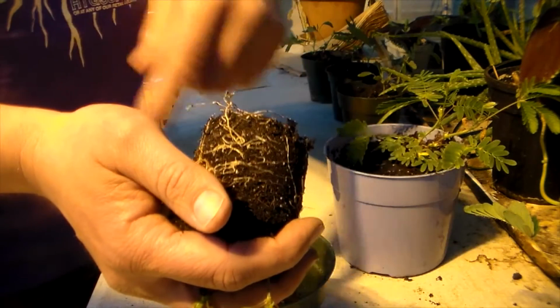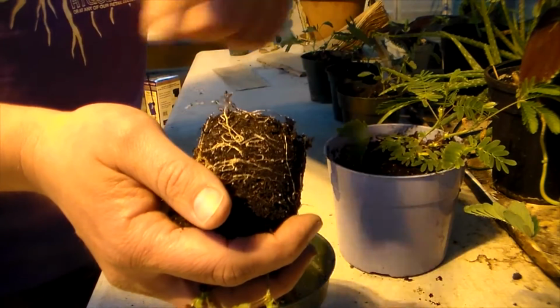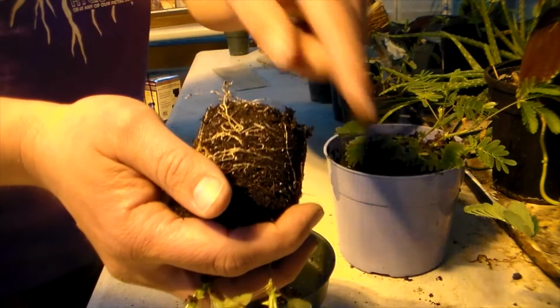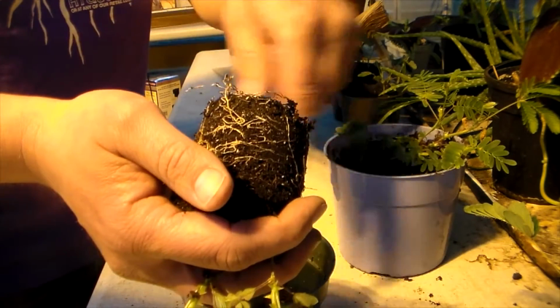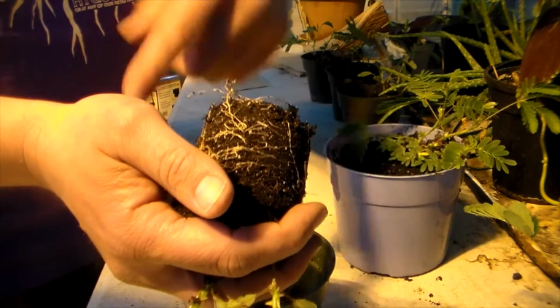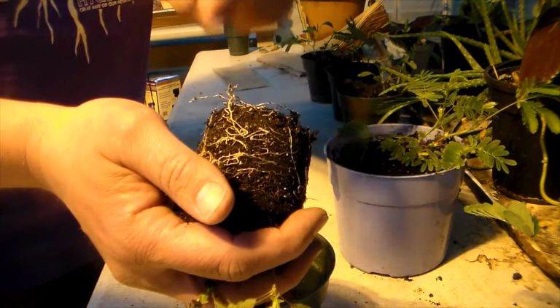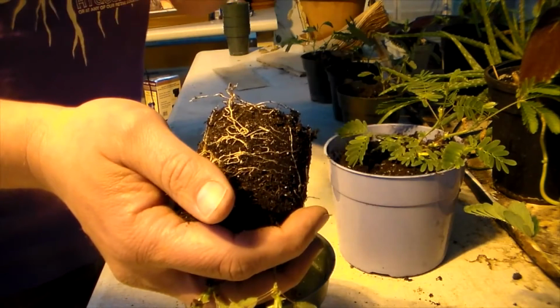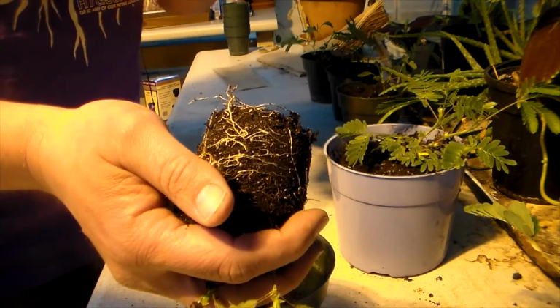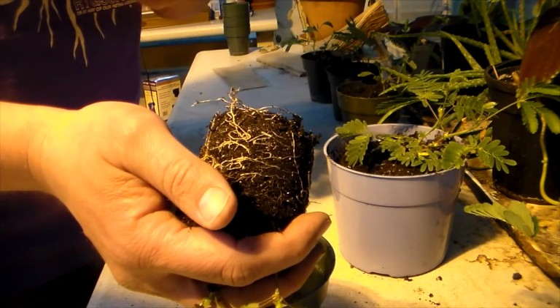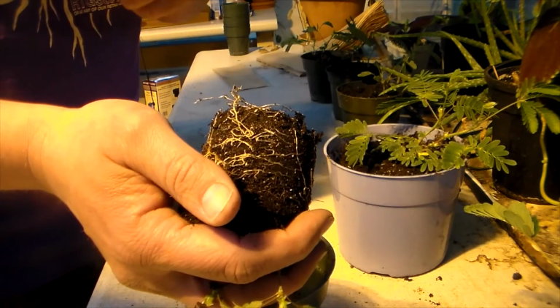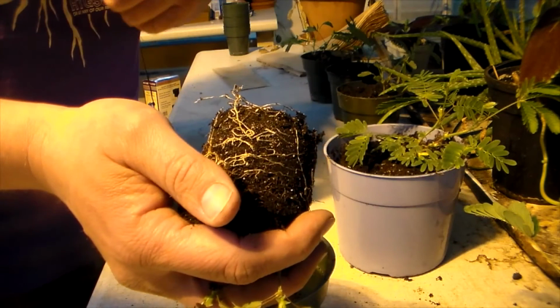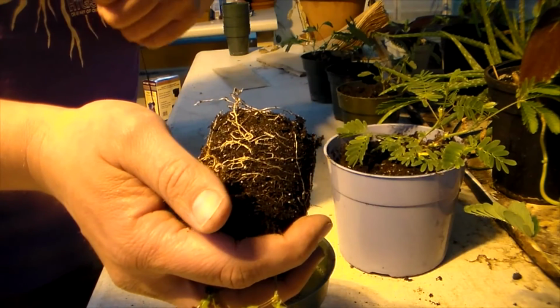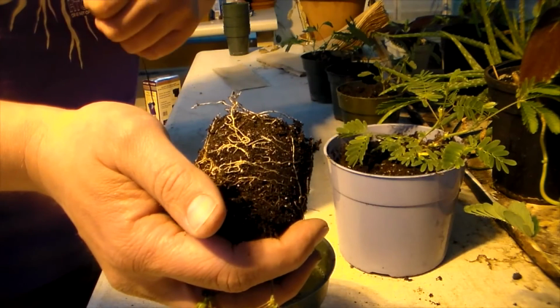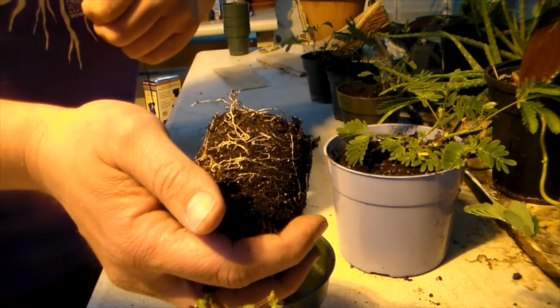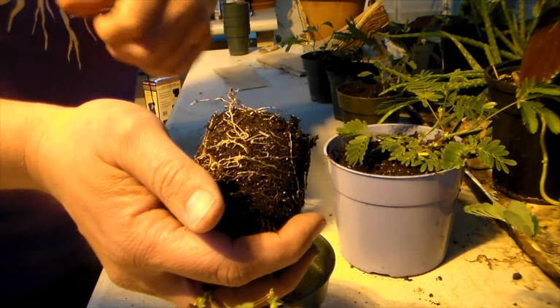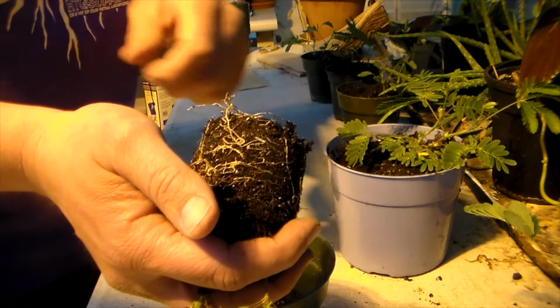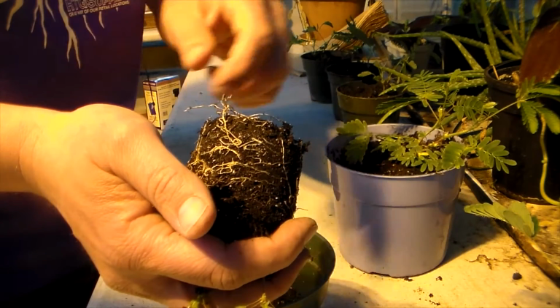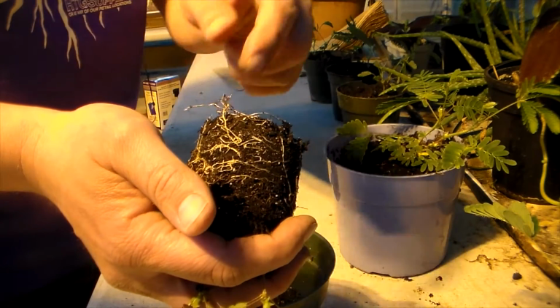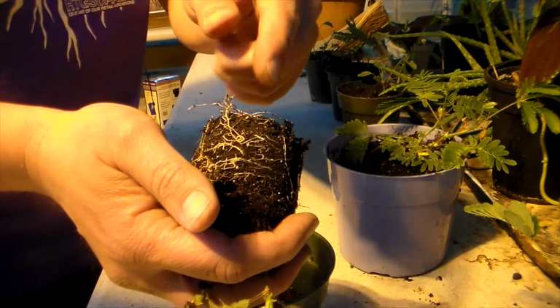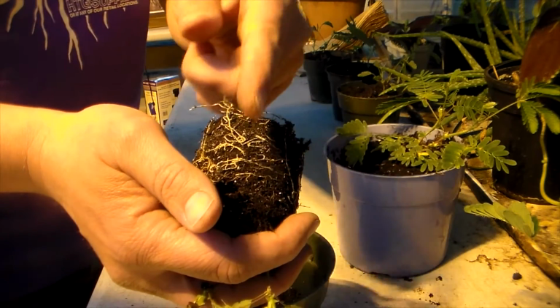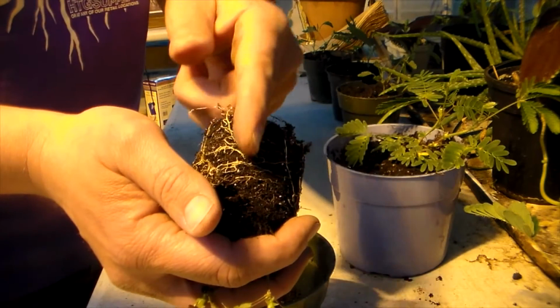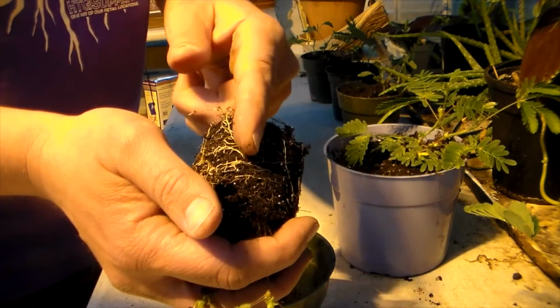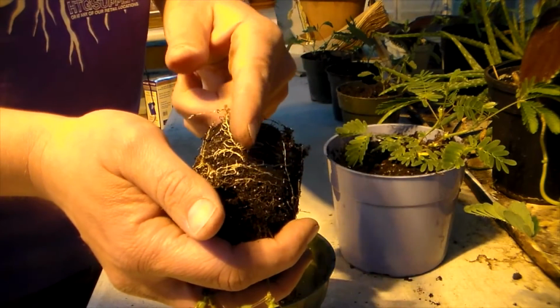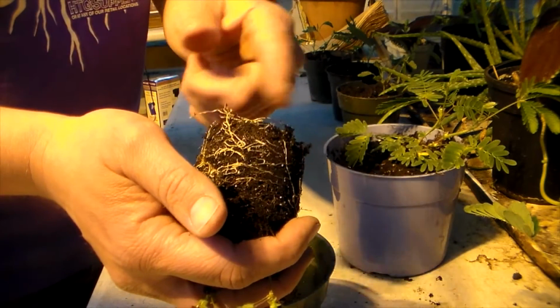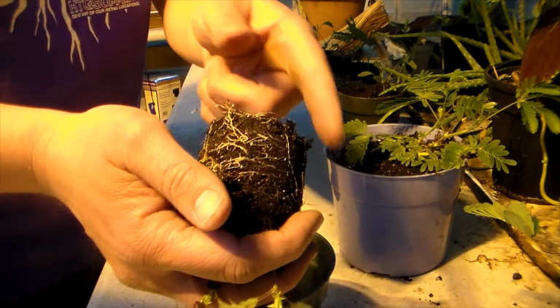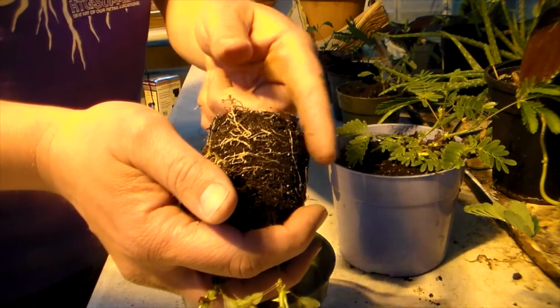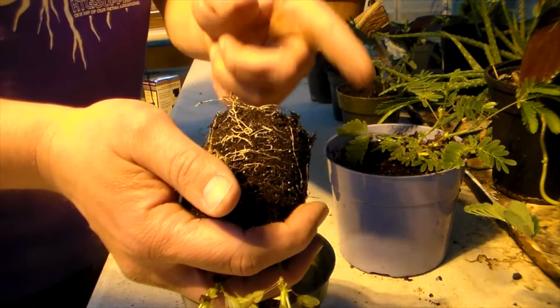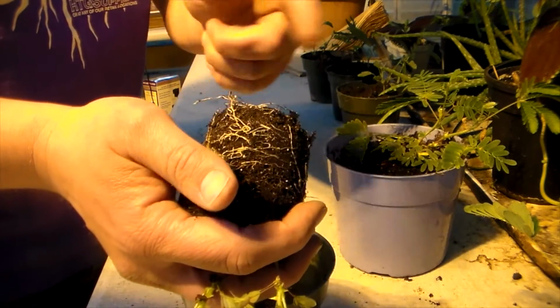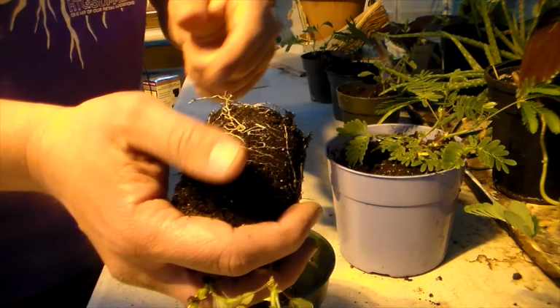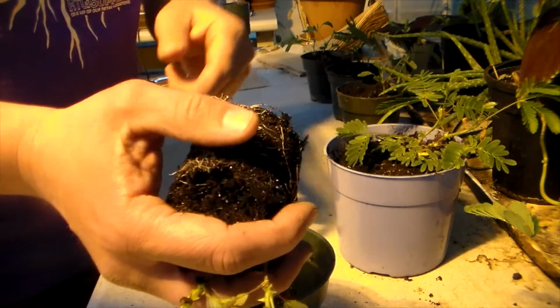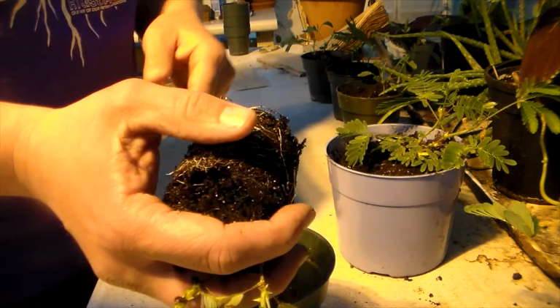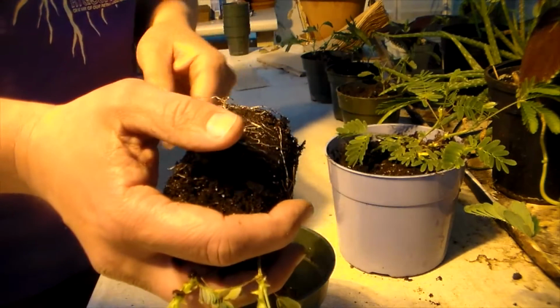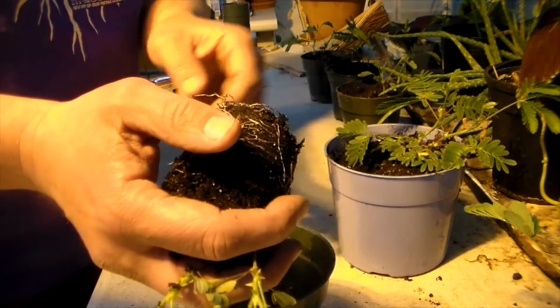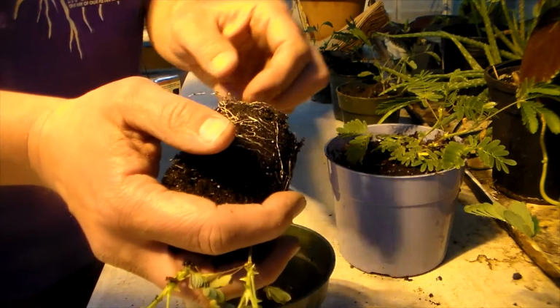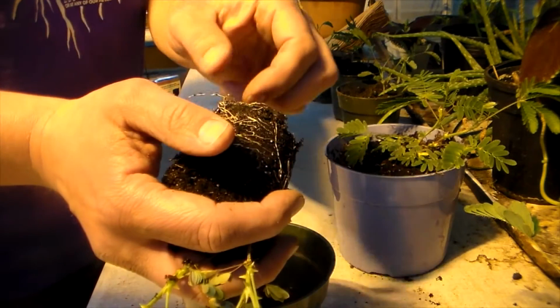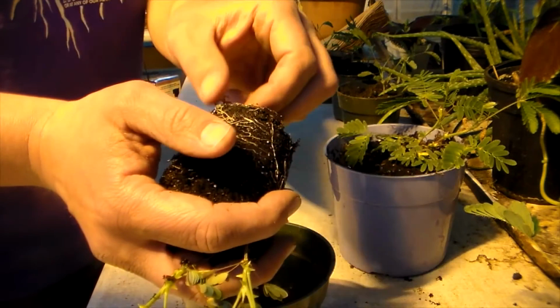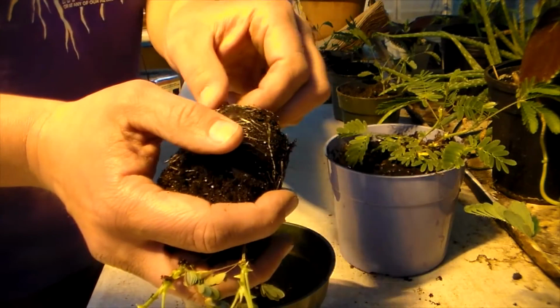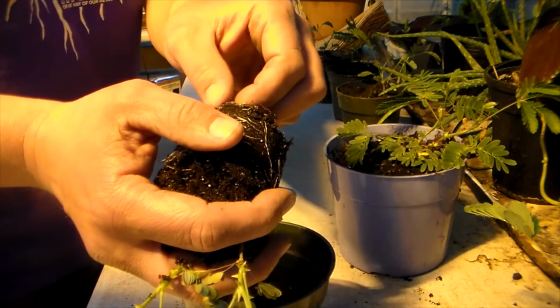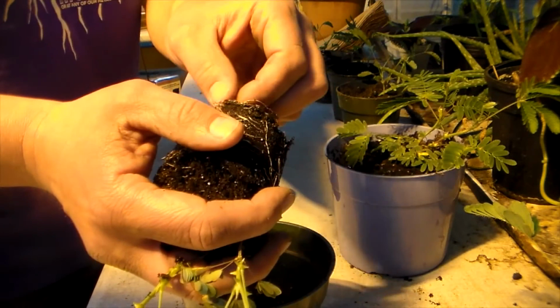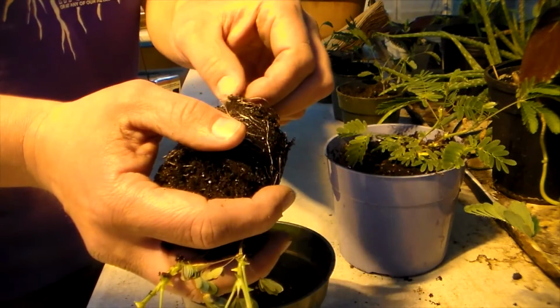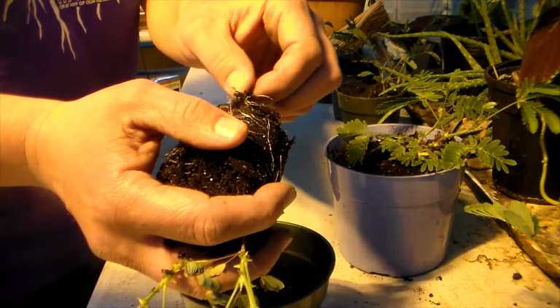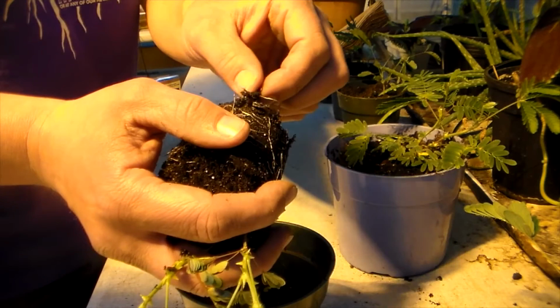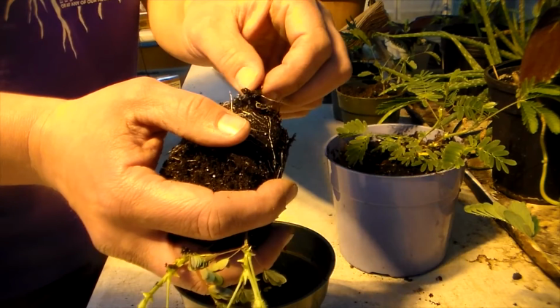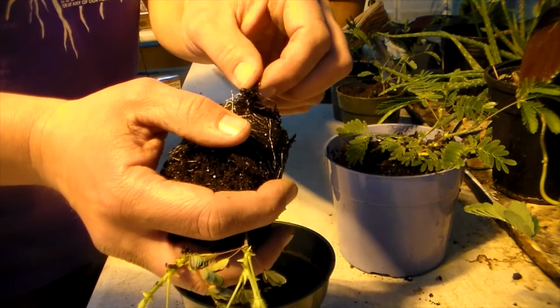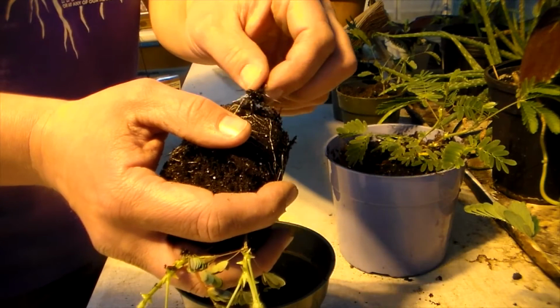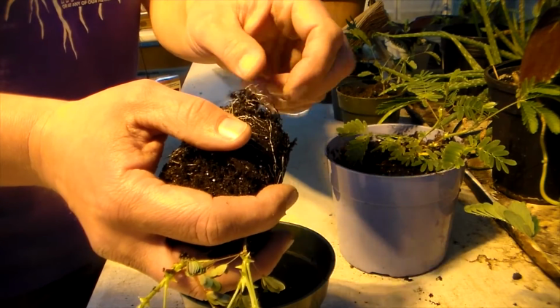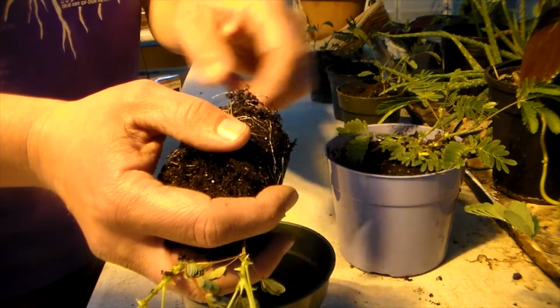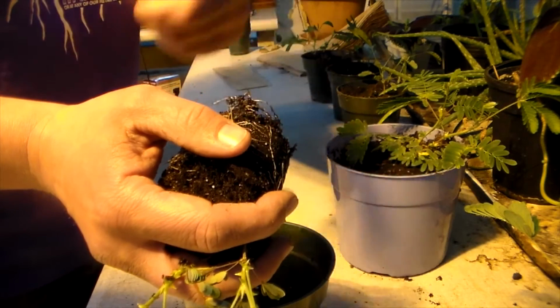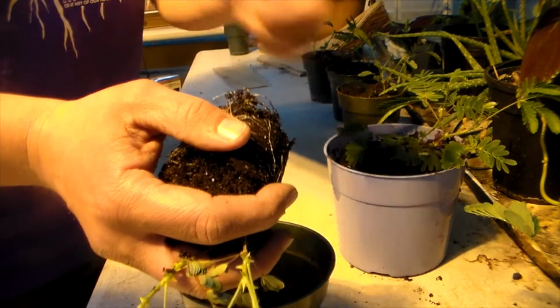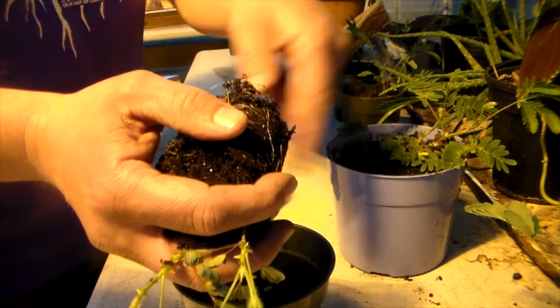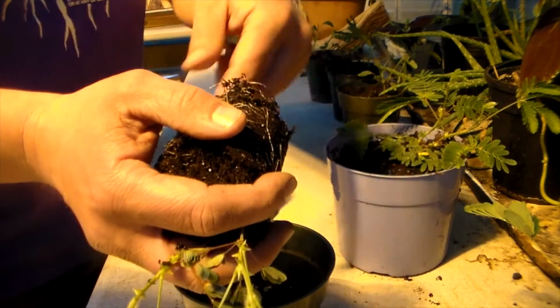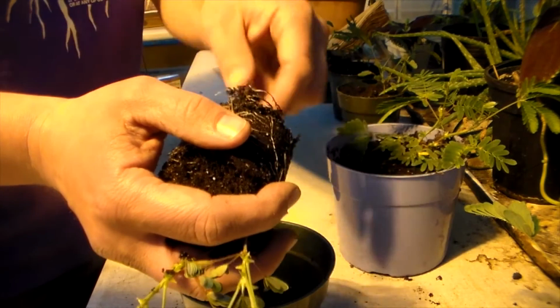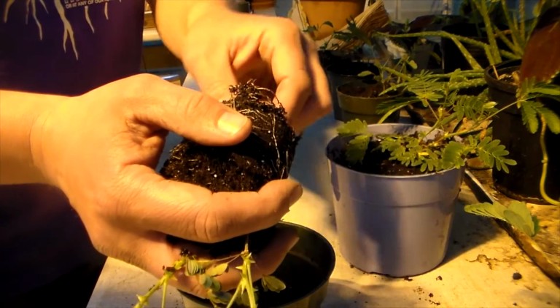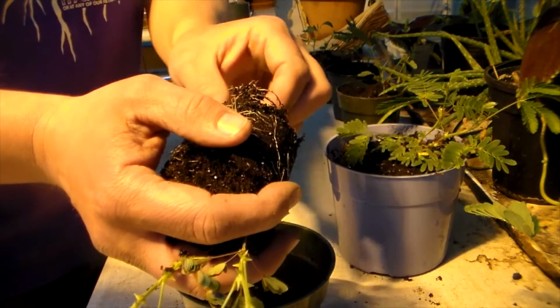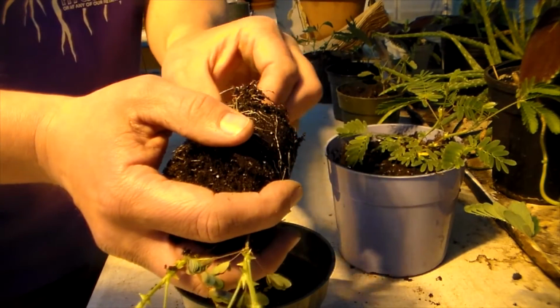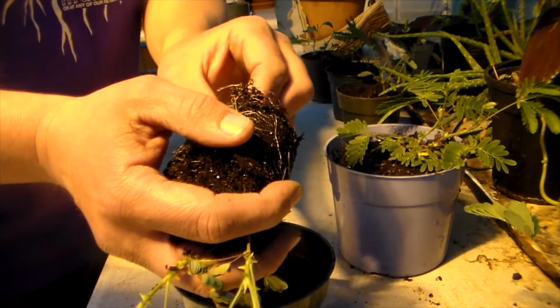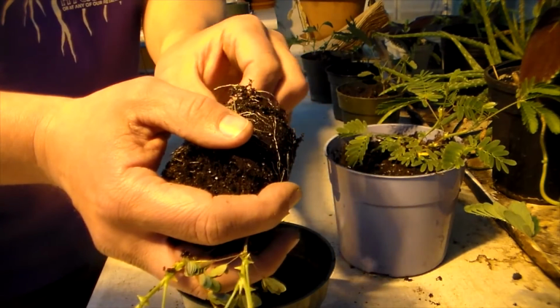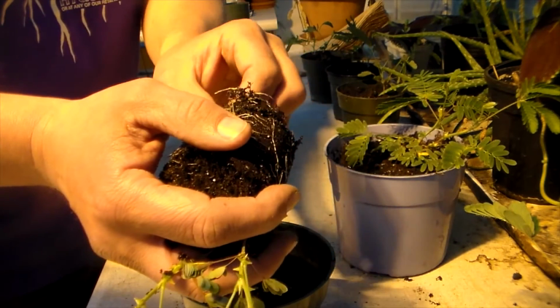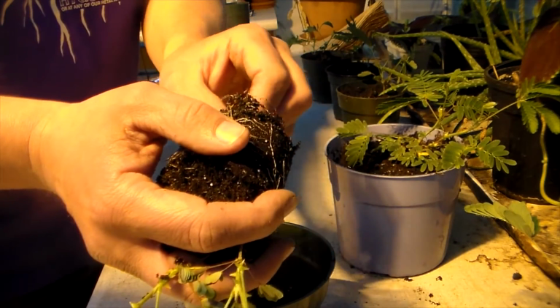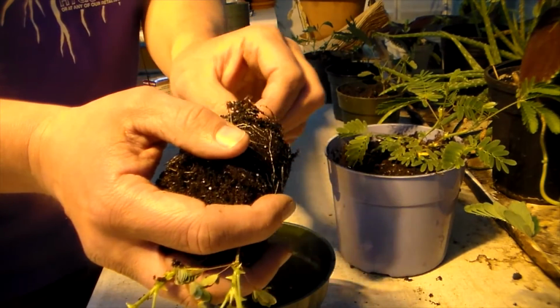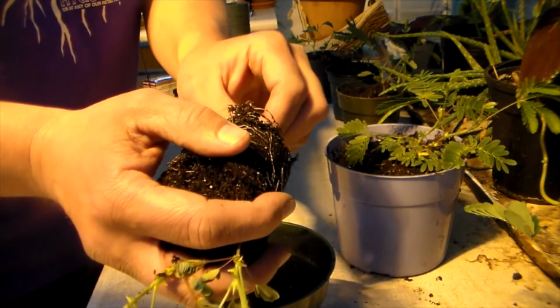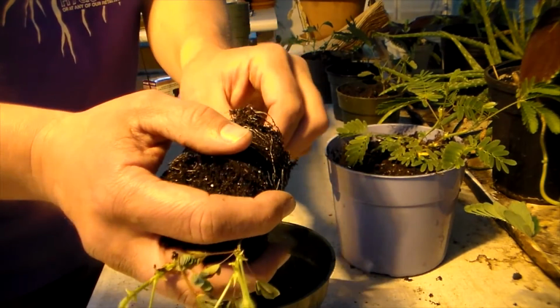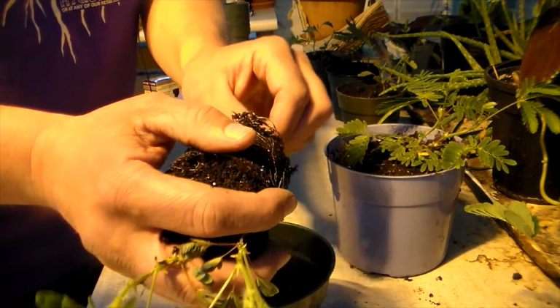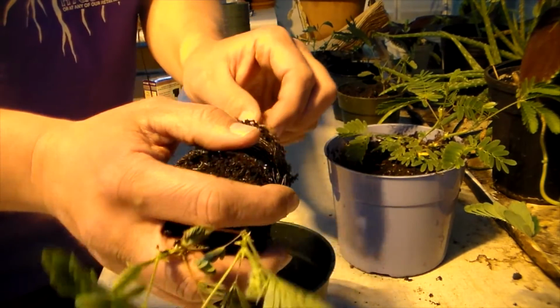If the roots were severely wrapped around, I would recommend you cut them or pull them a little bit so they don't keep growing in circles — that way they'll grow down instead.